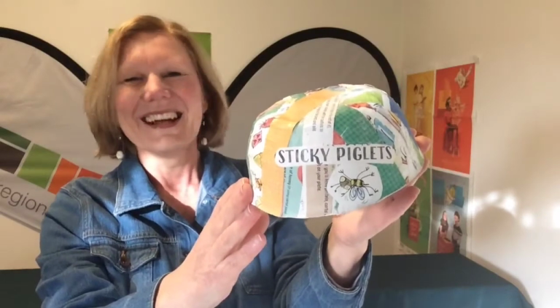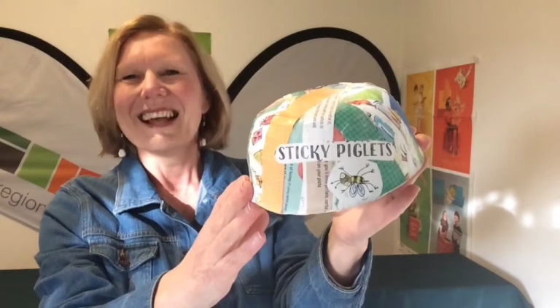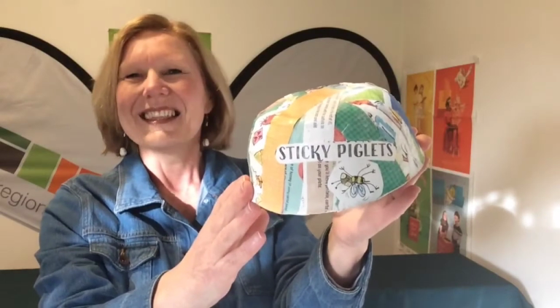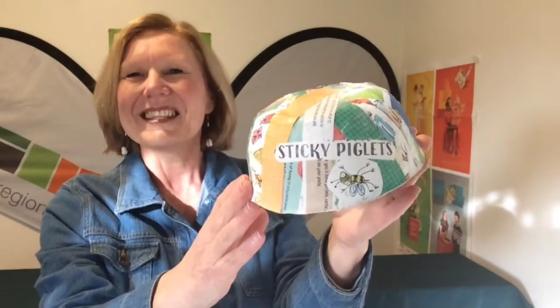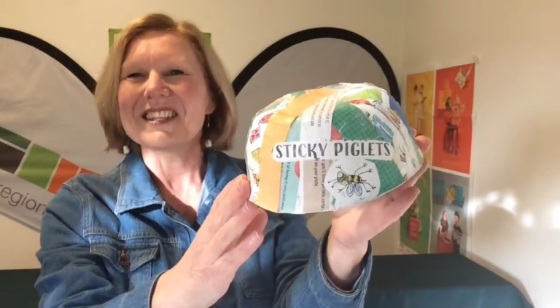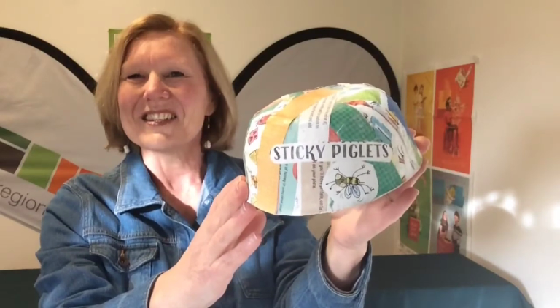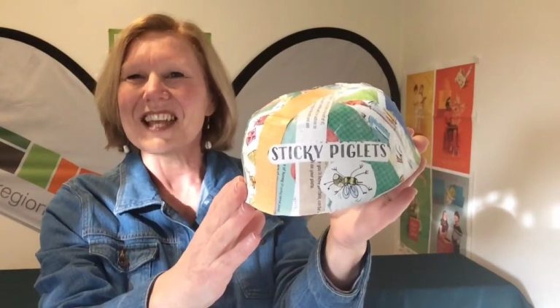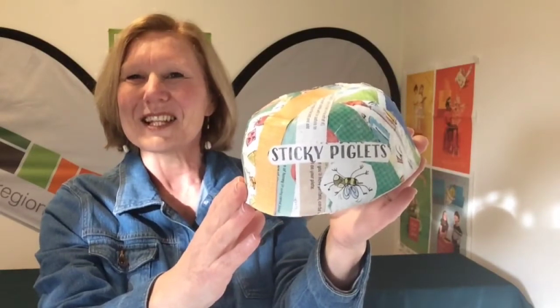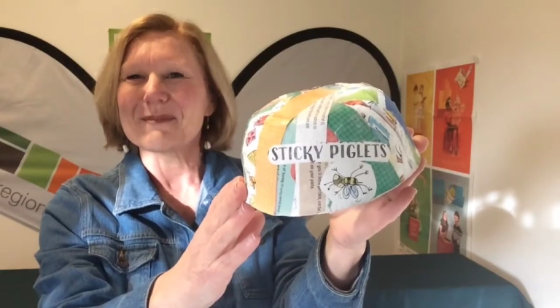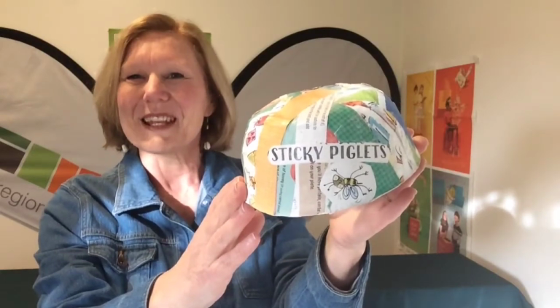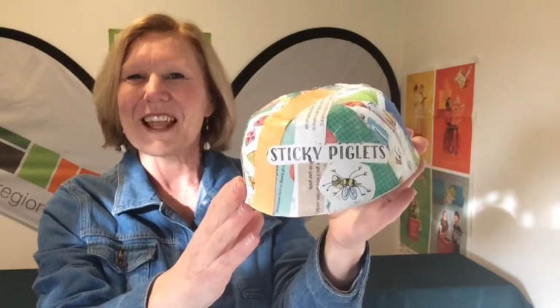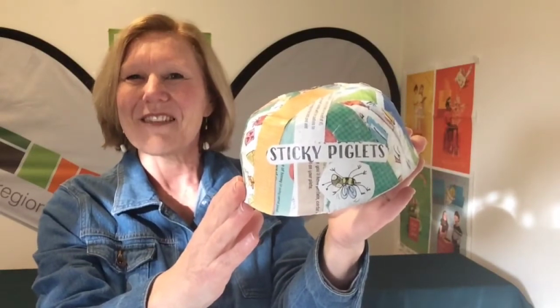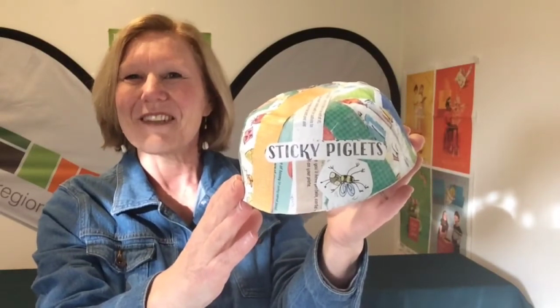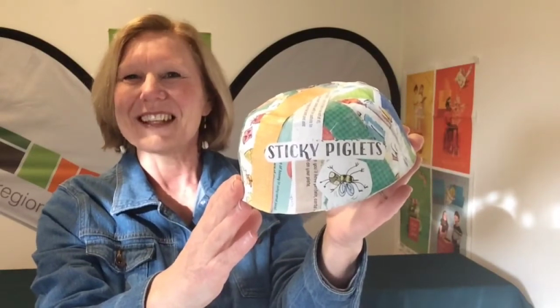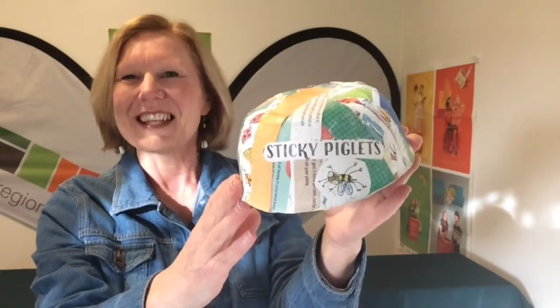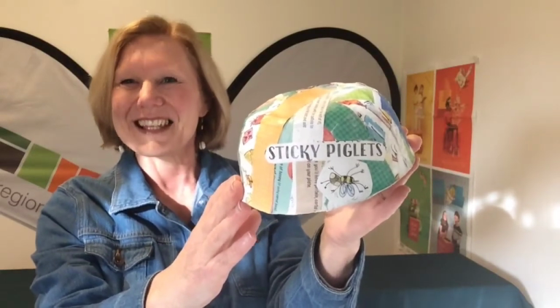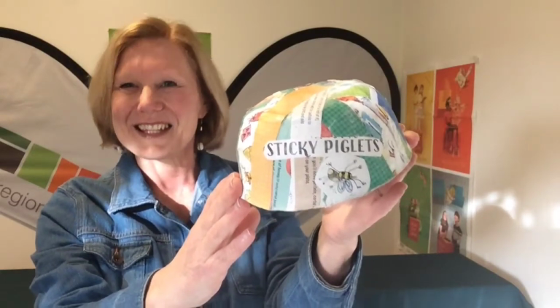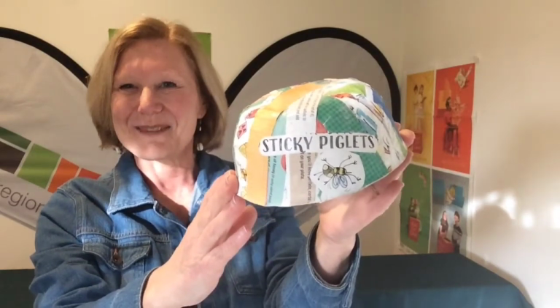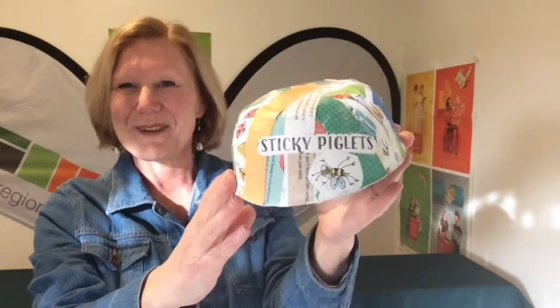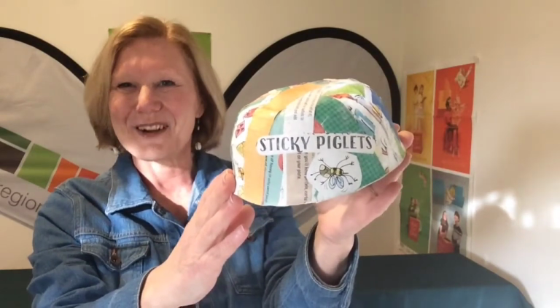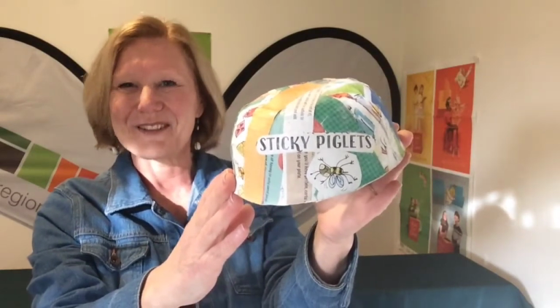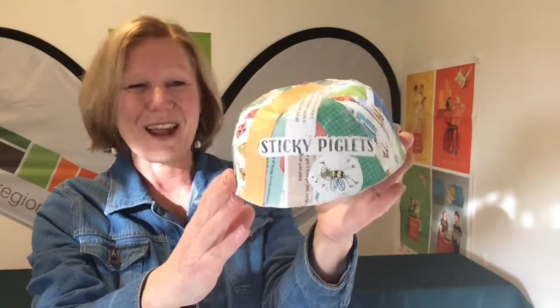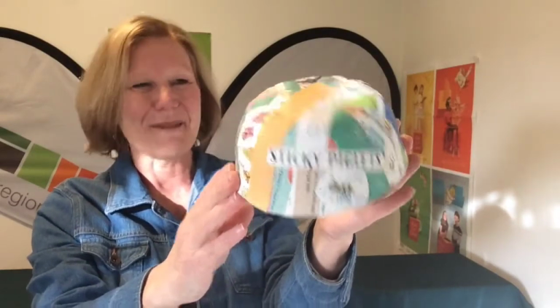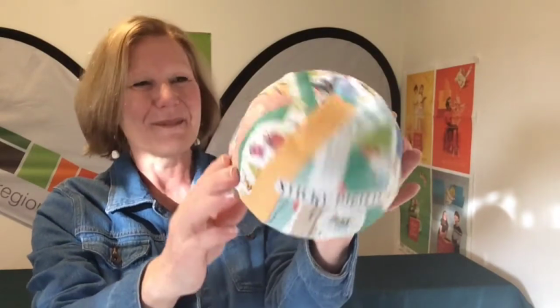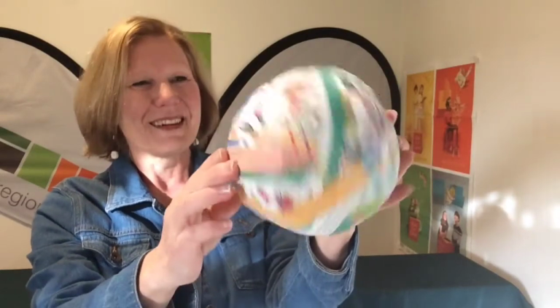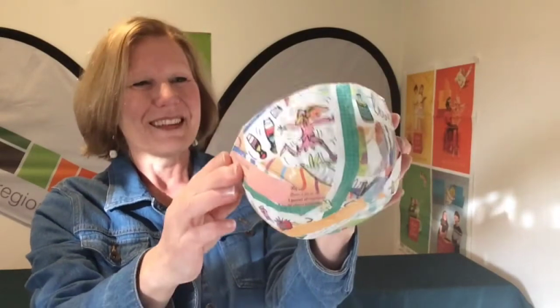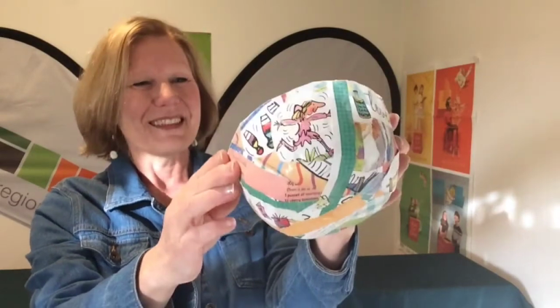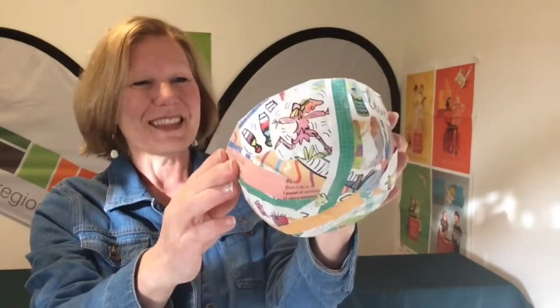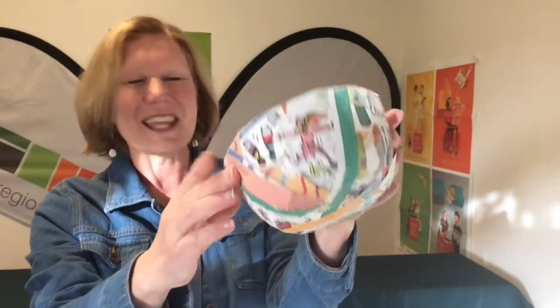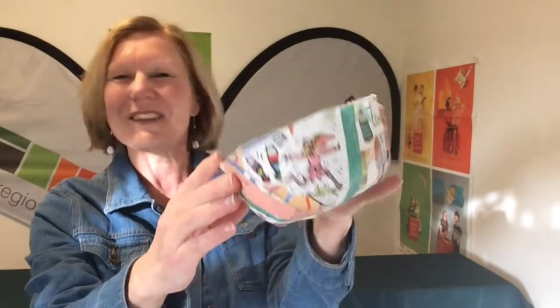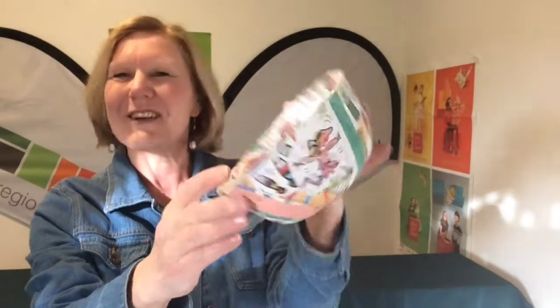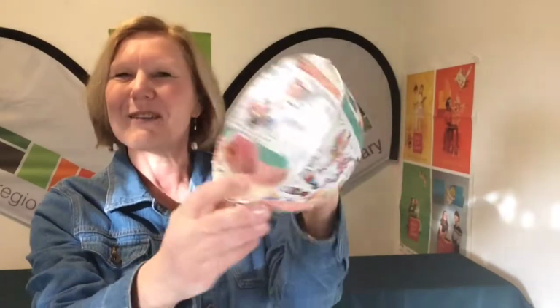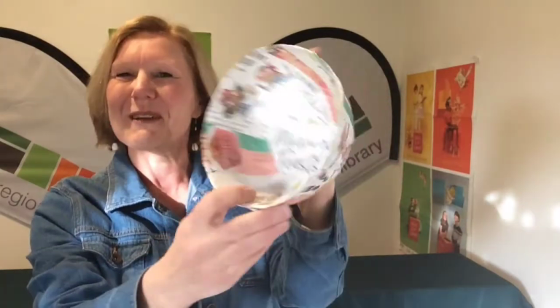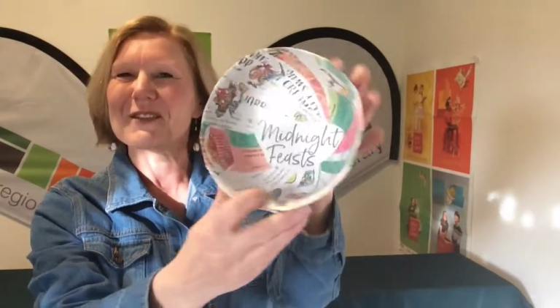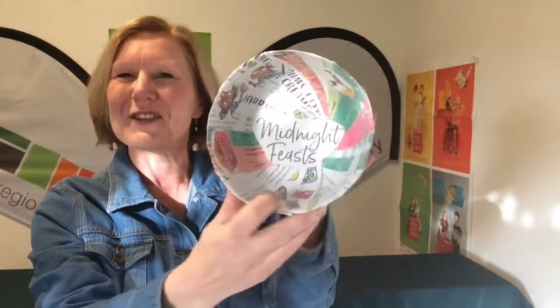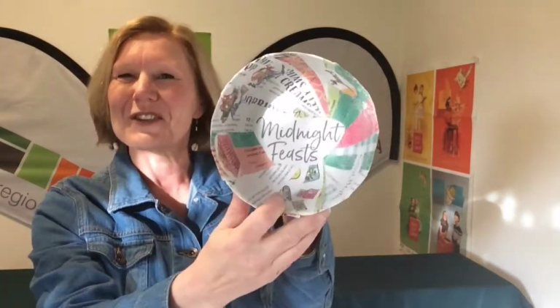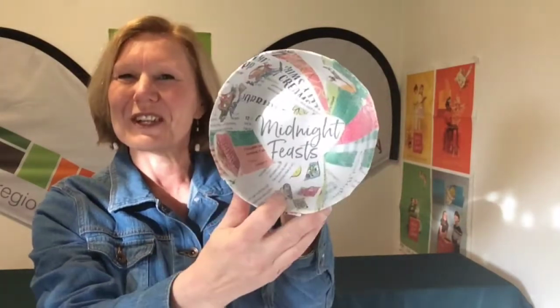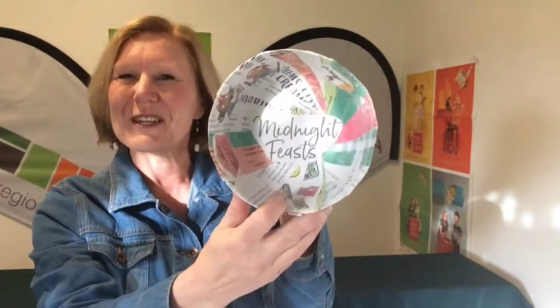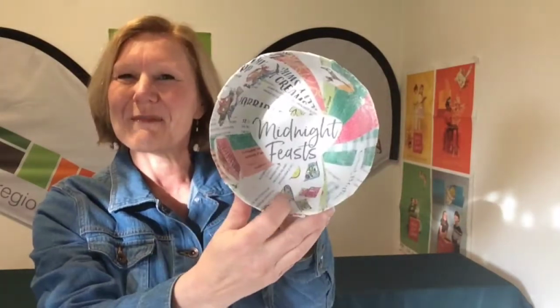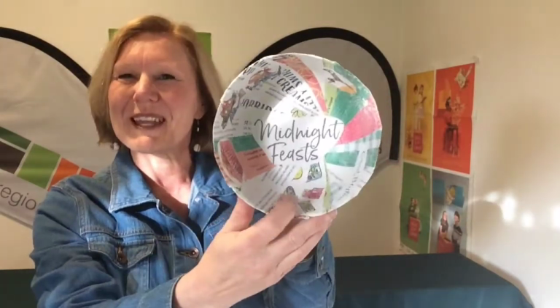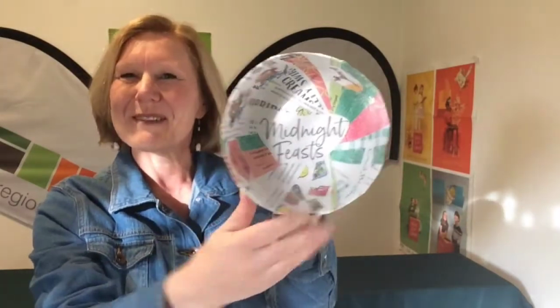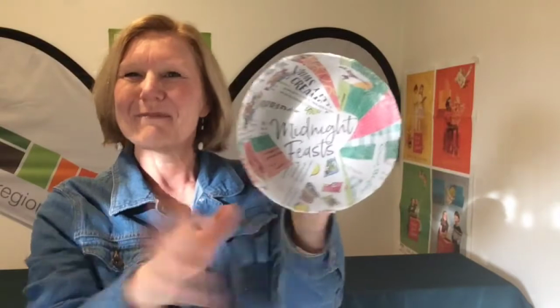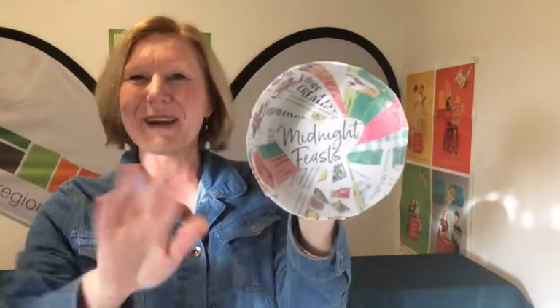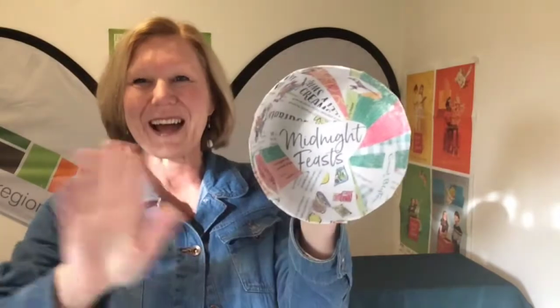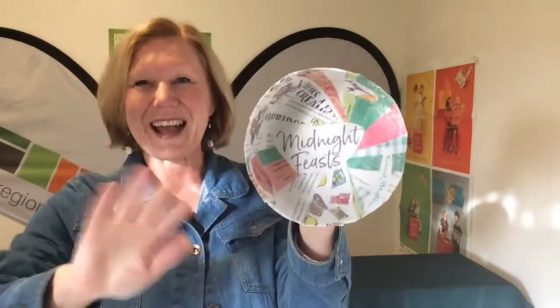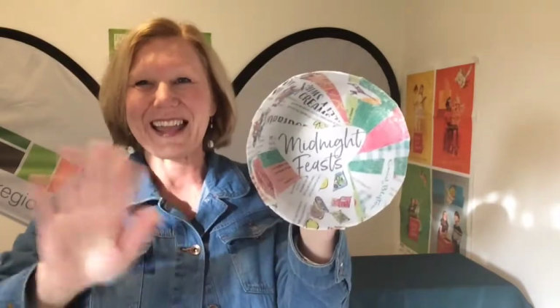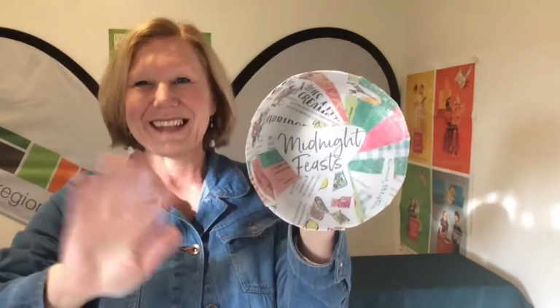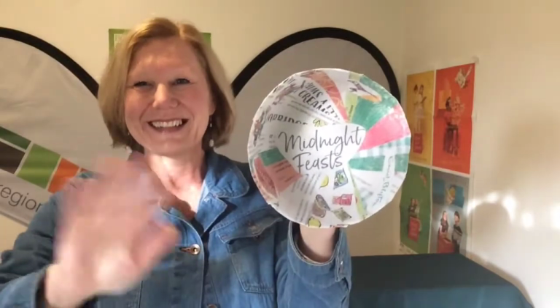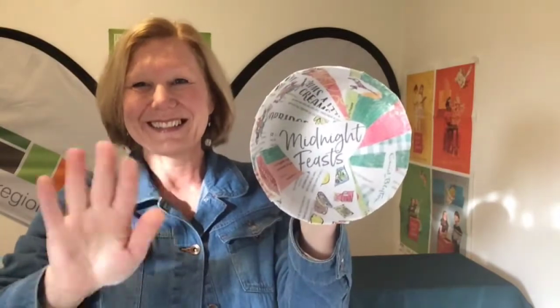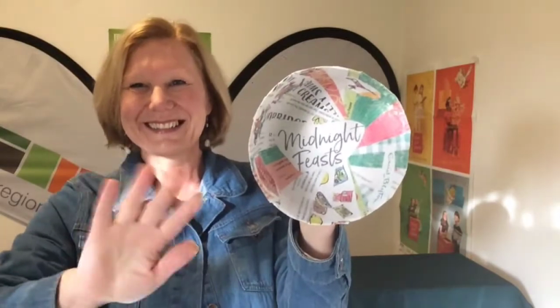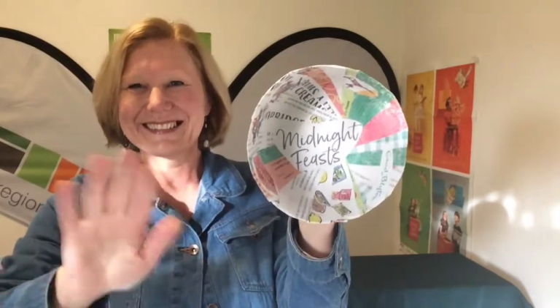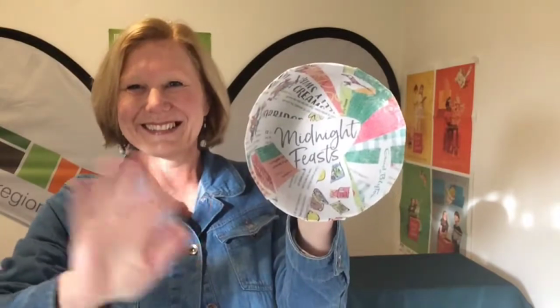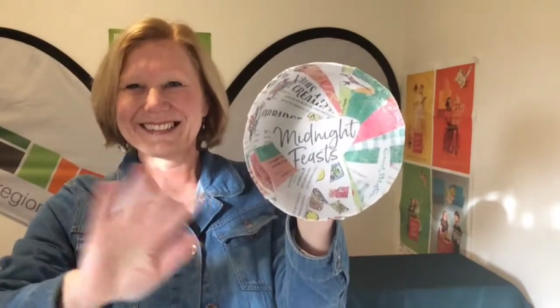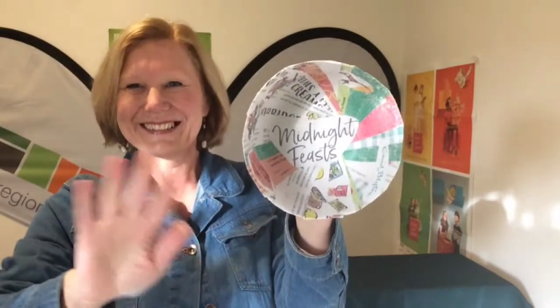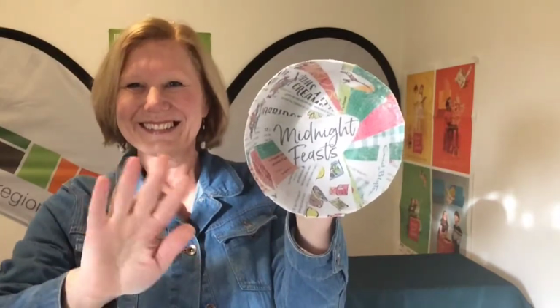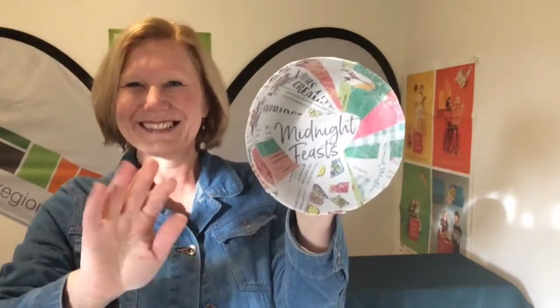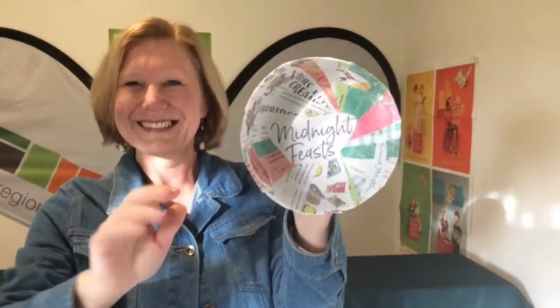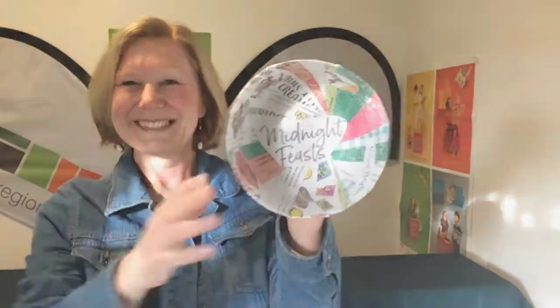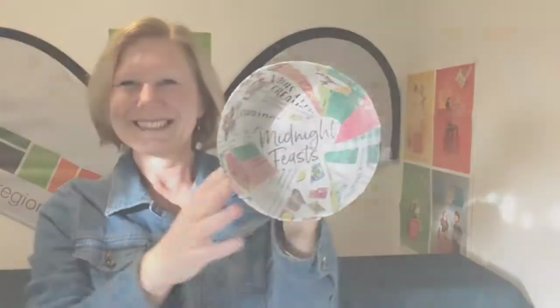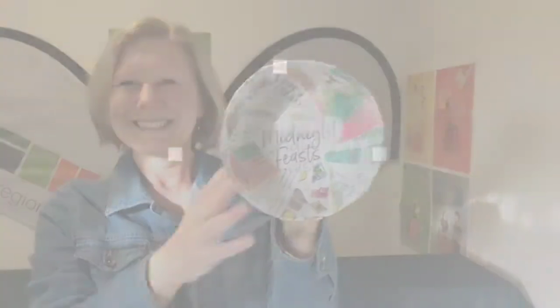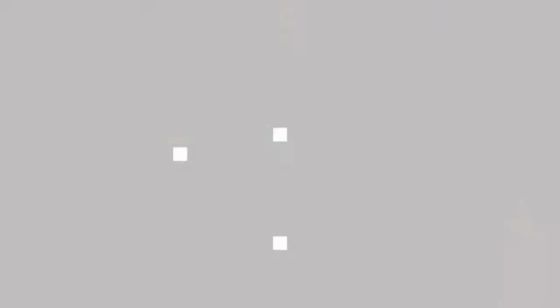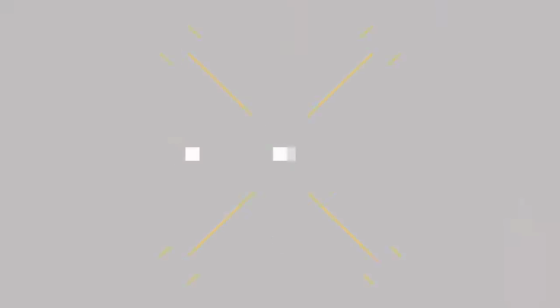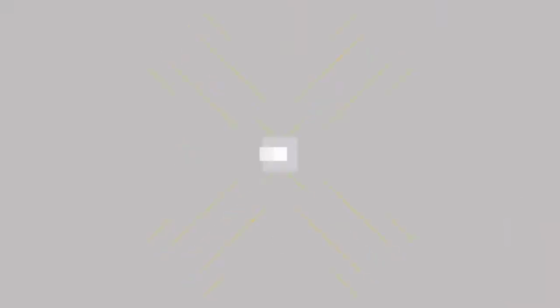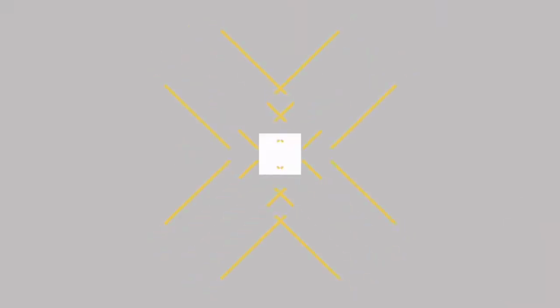This turned out to be another fantastic program. Thank you very much for joining me. Bye!